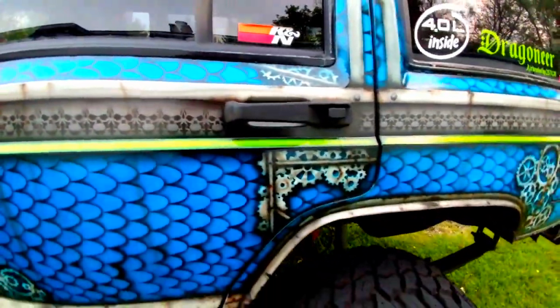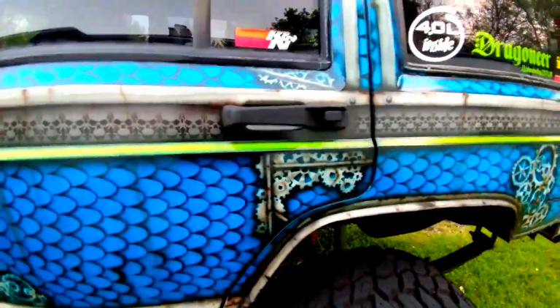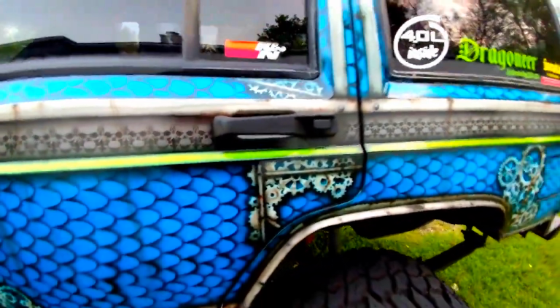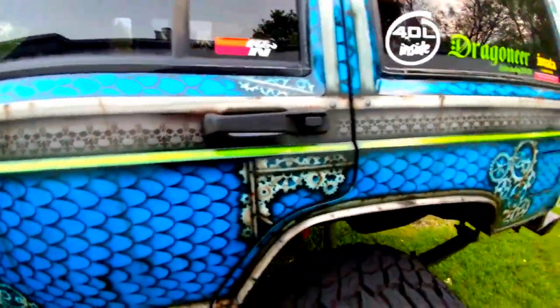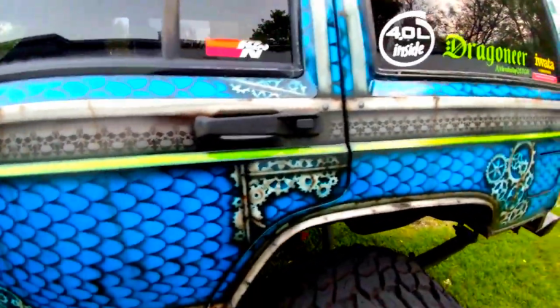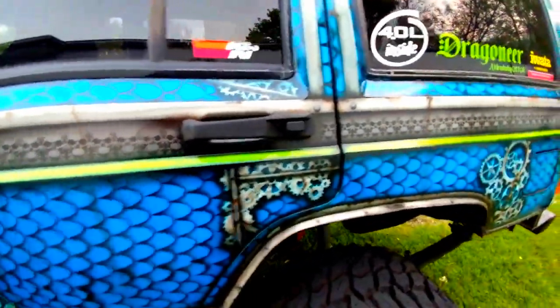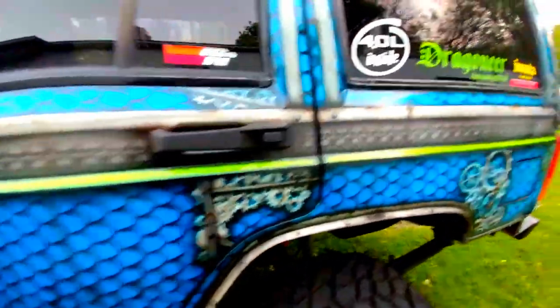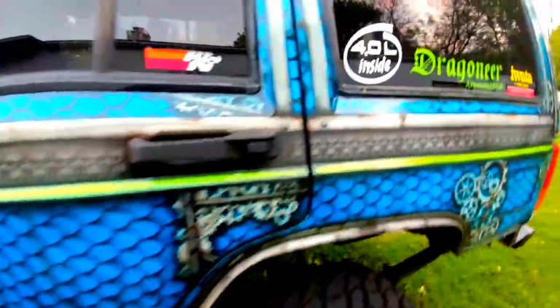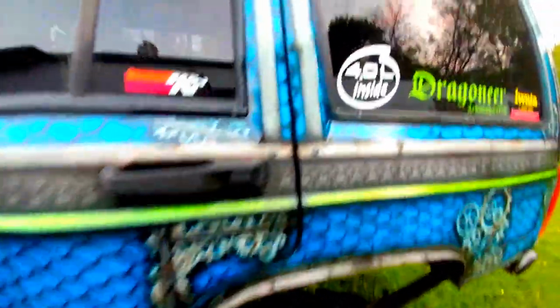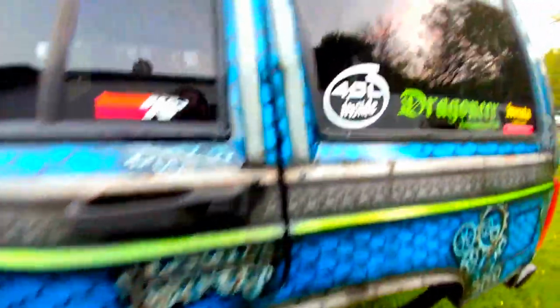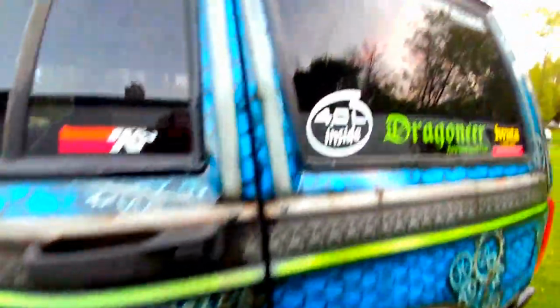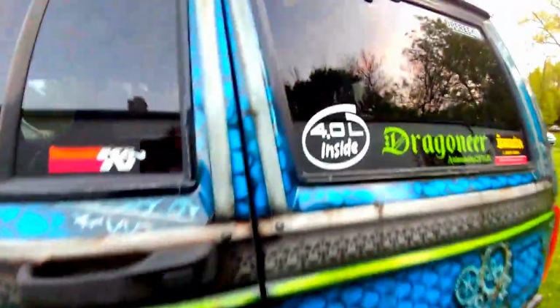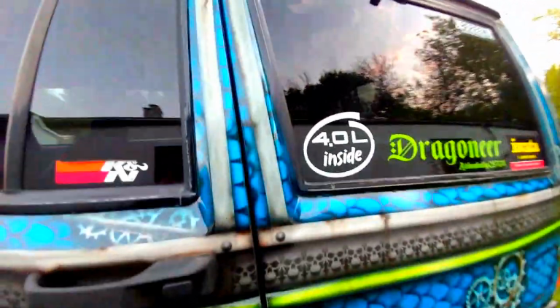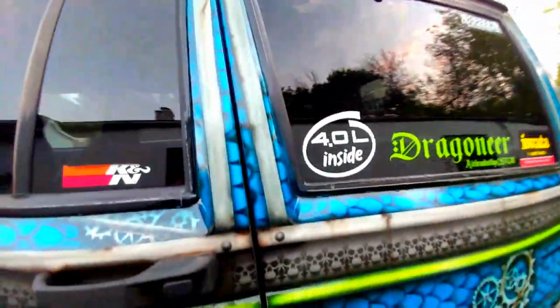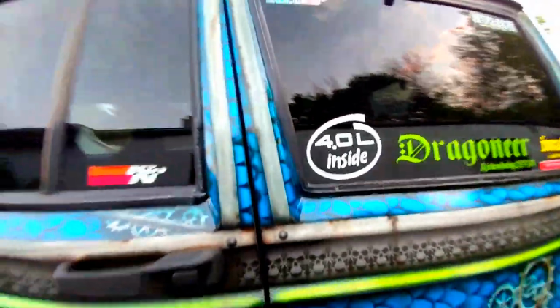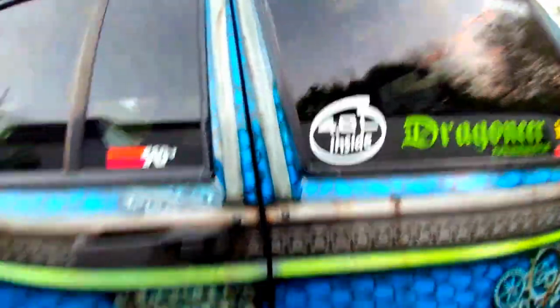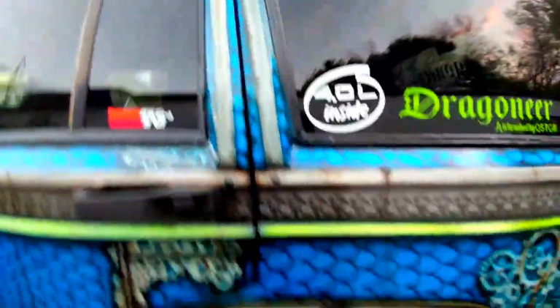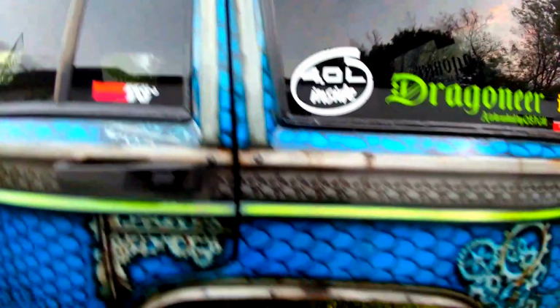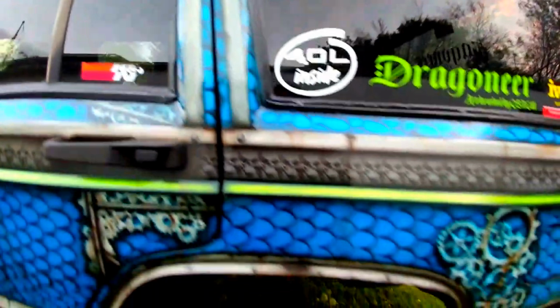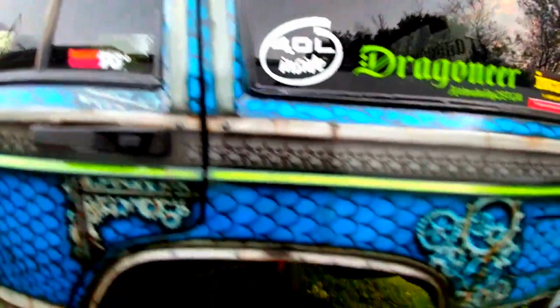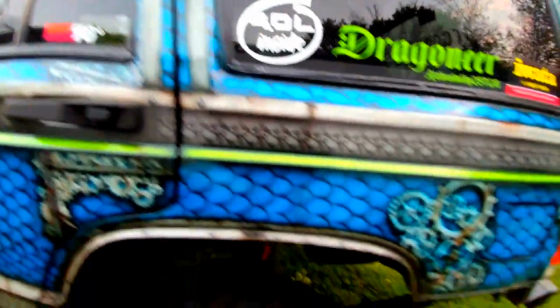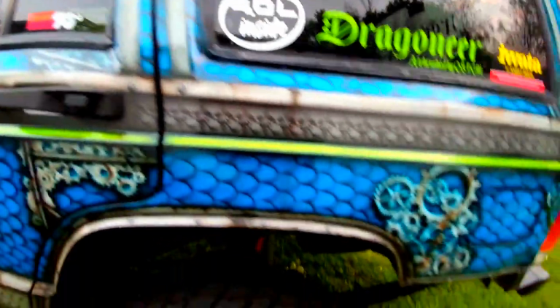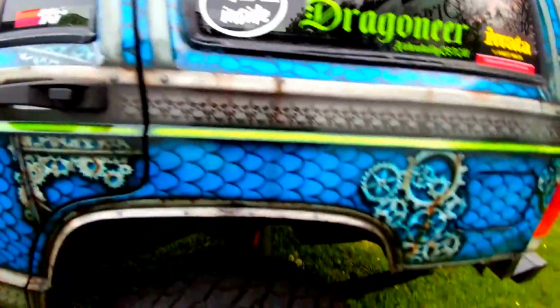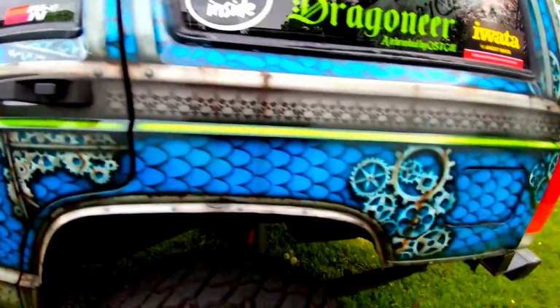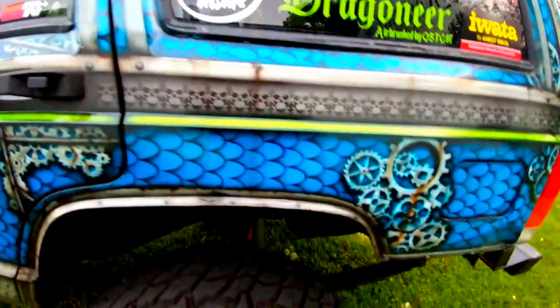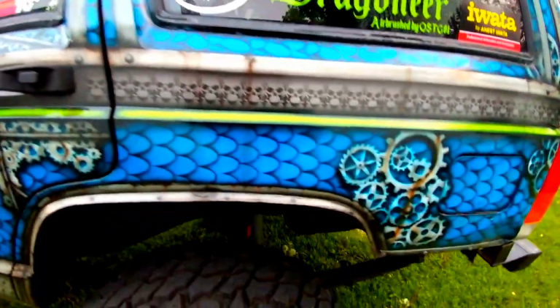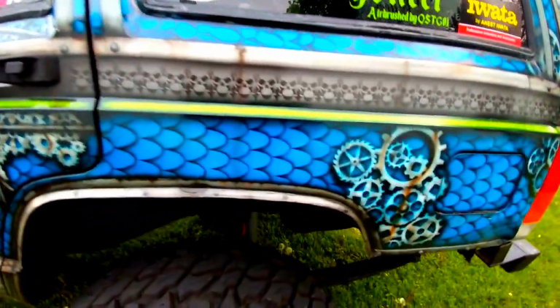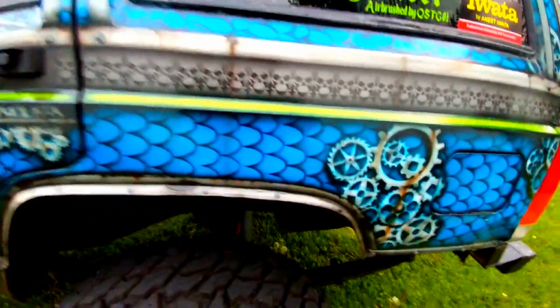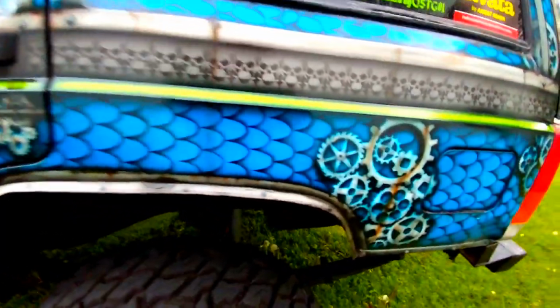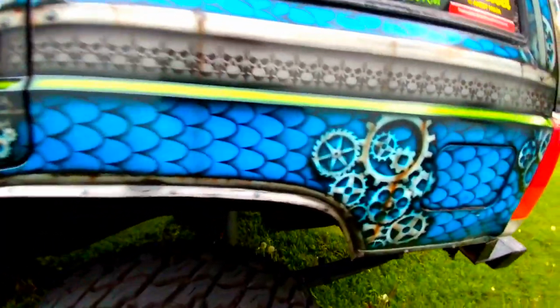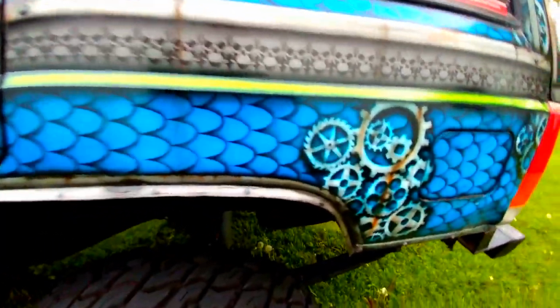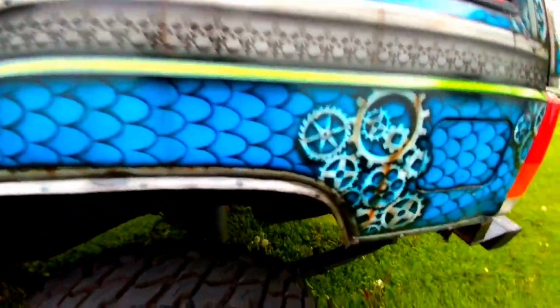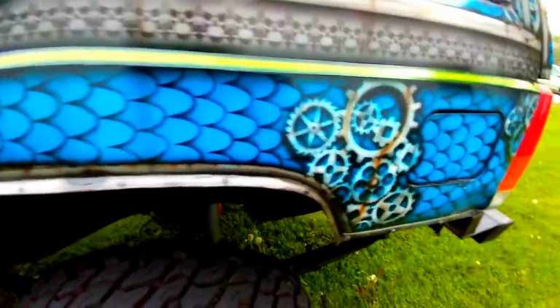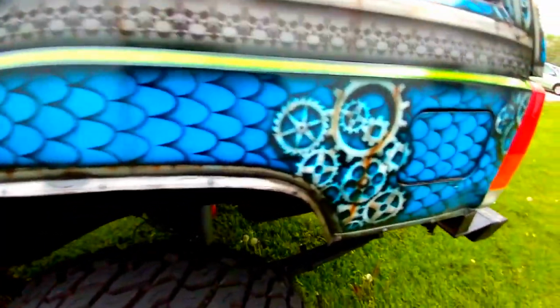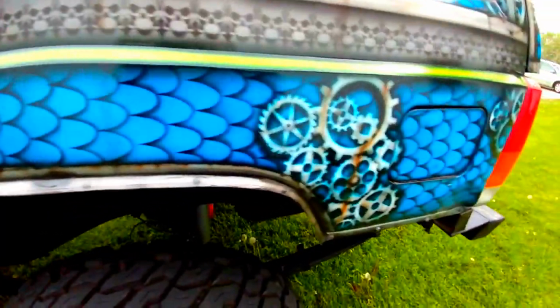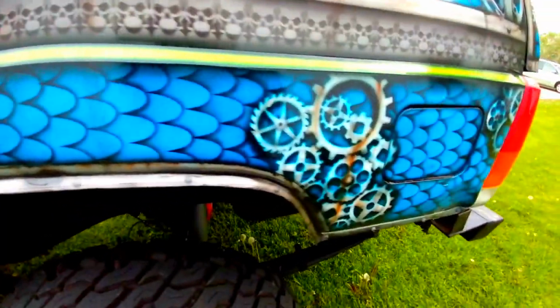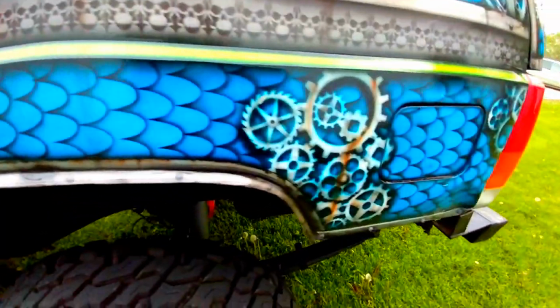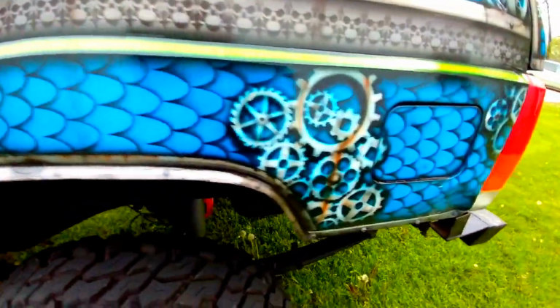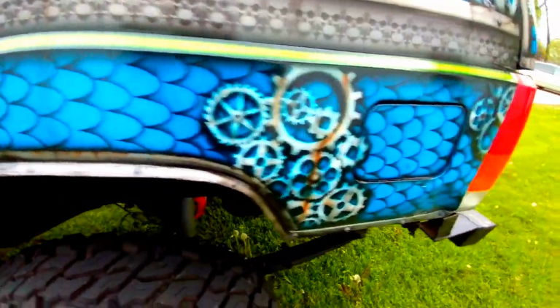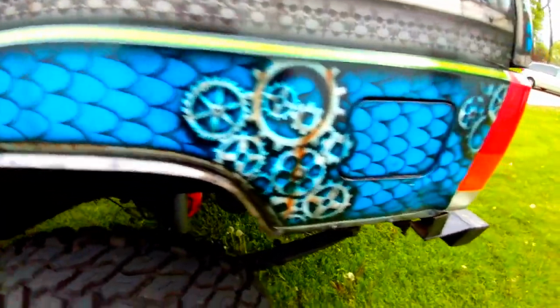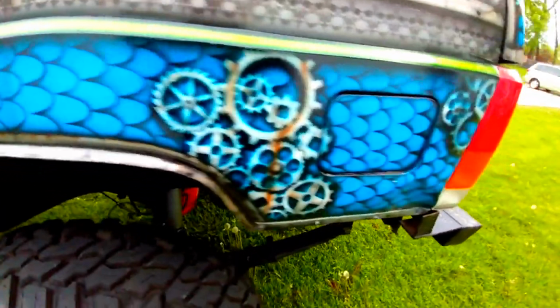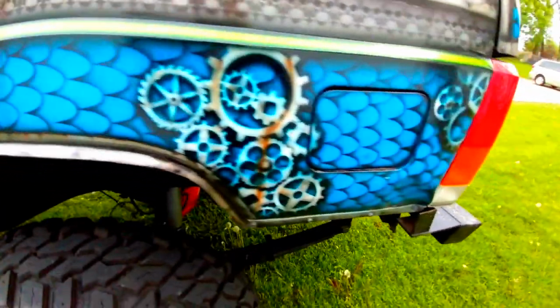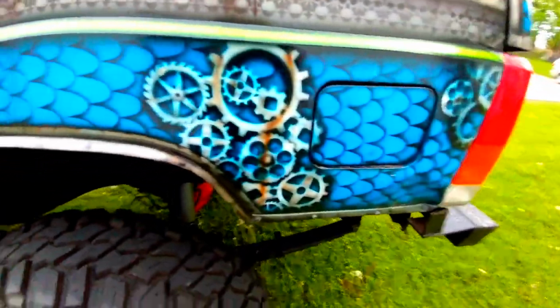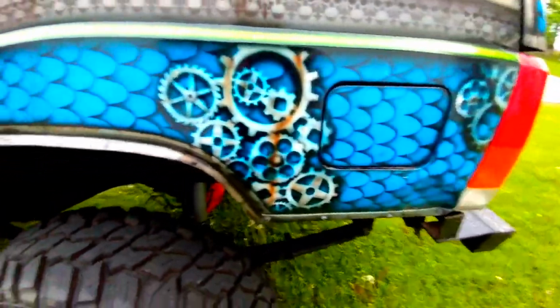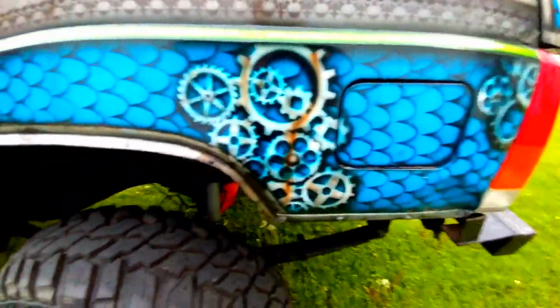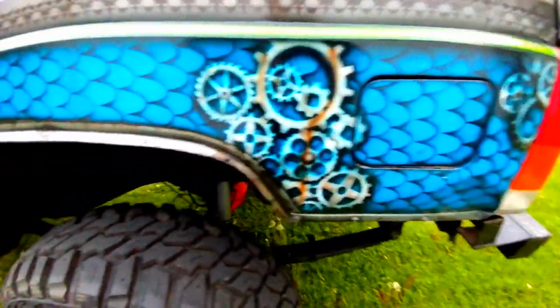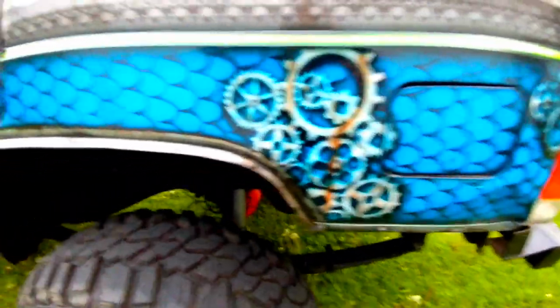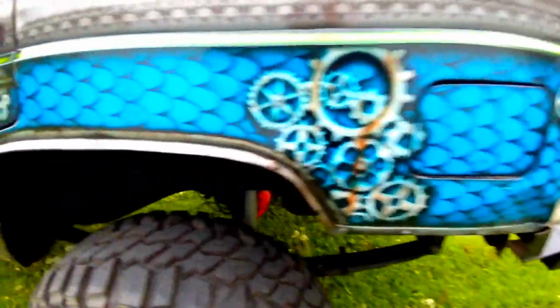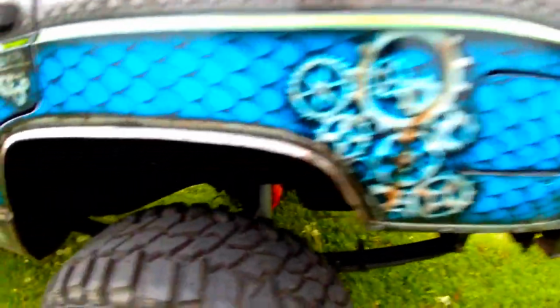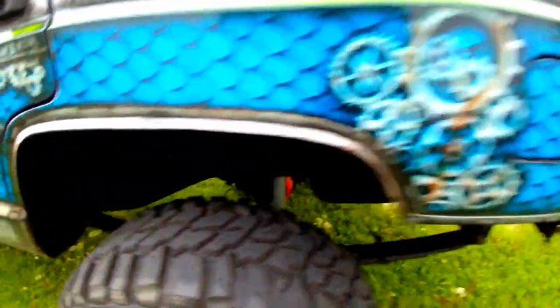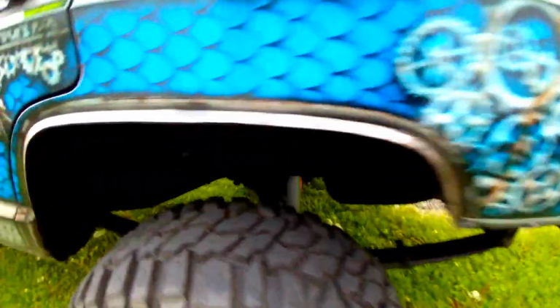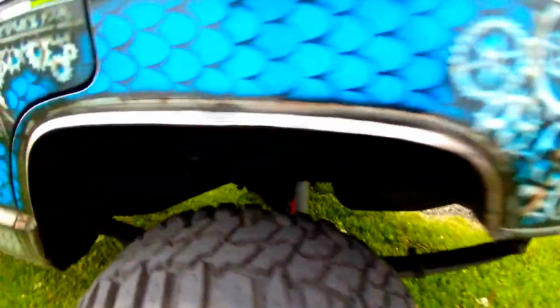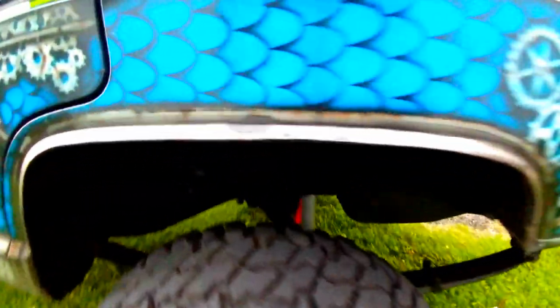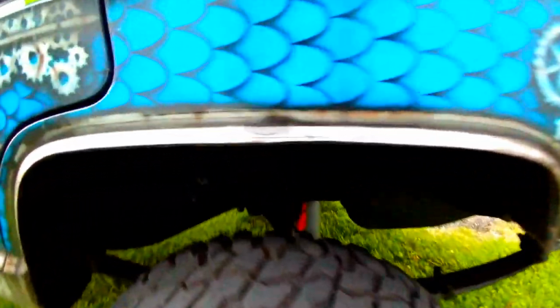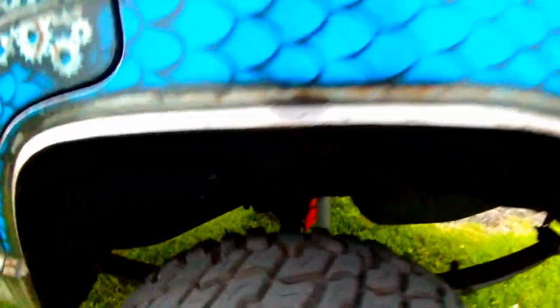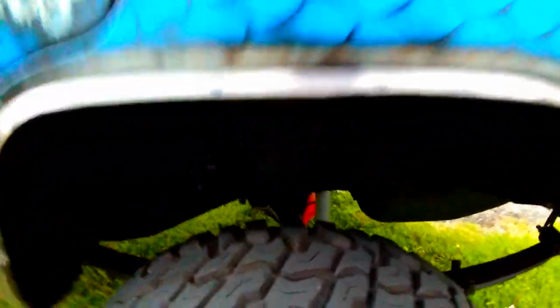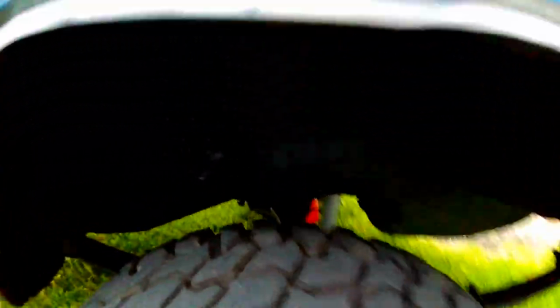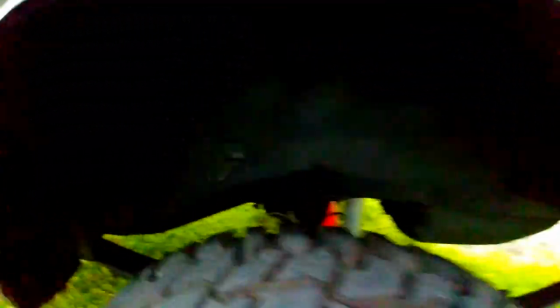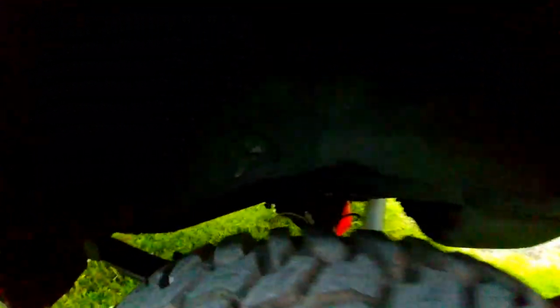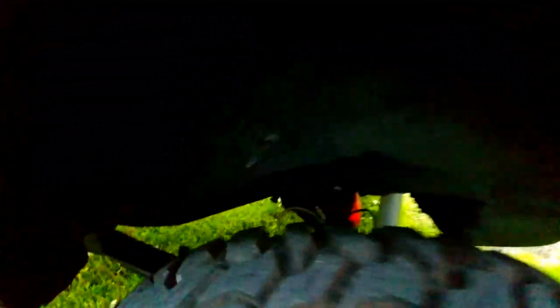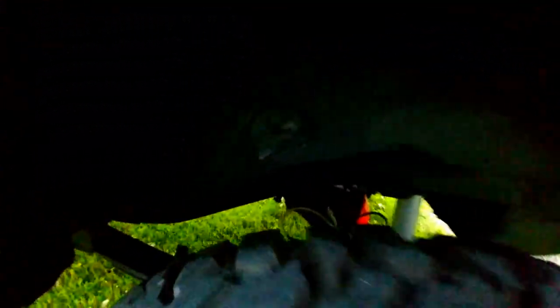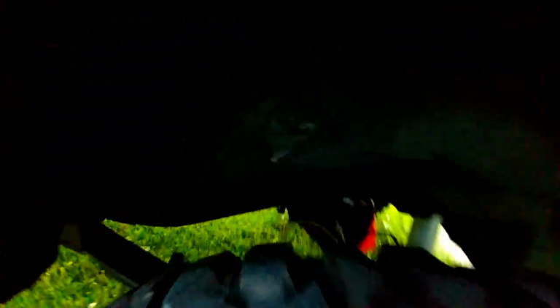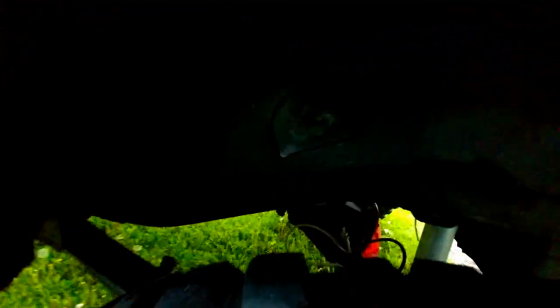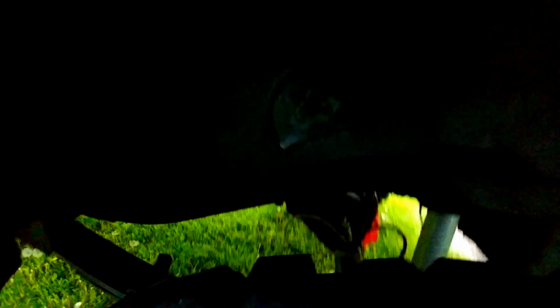Some of this I used stencils on, some of it I free-handed, and some of it I made my own stencils and templates for.